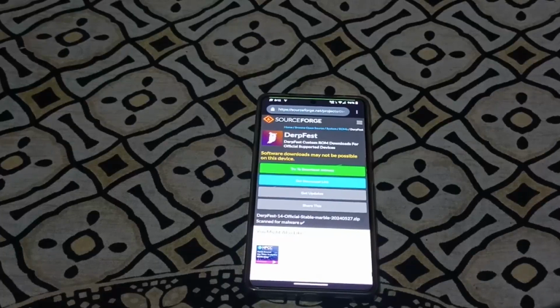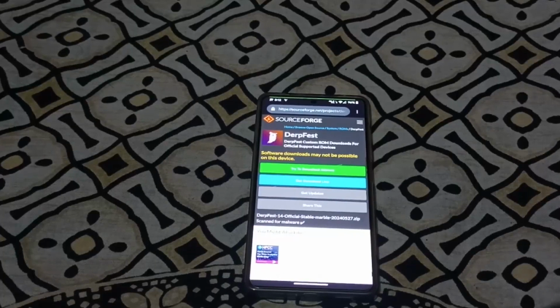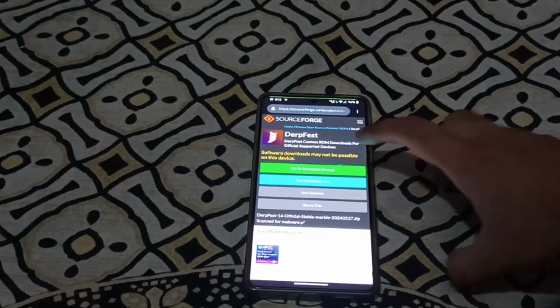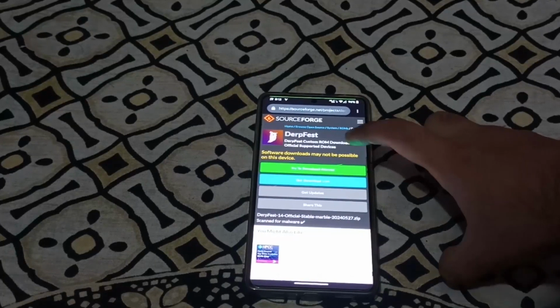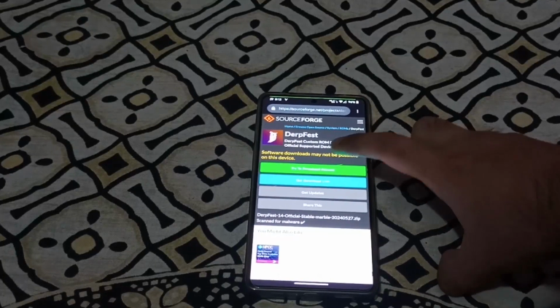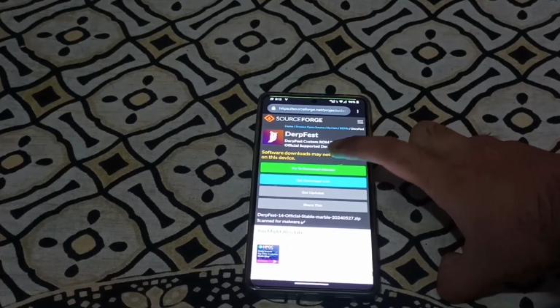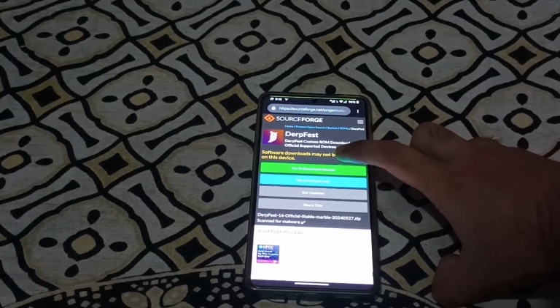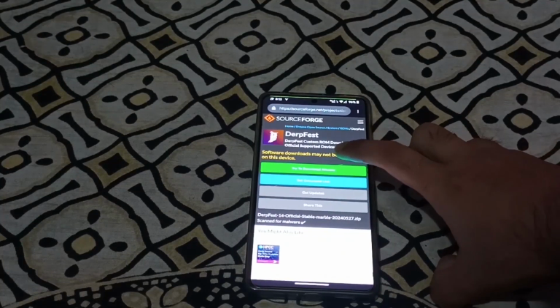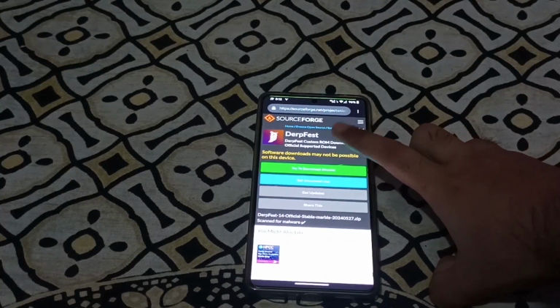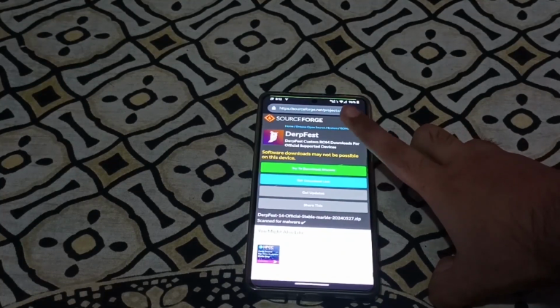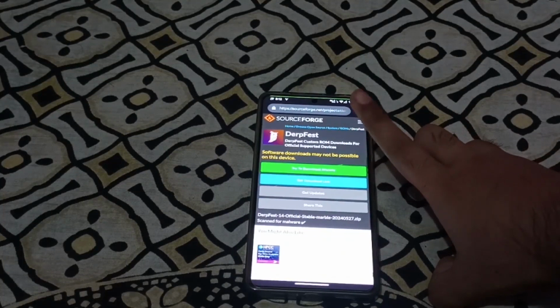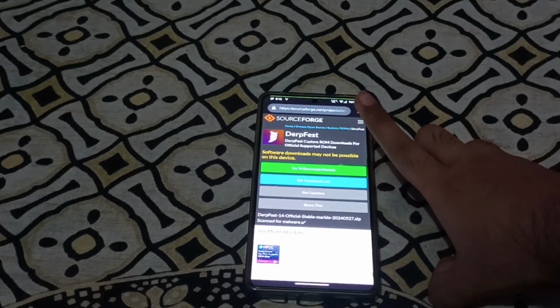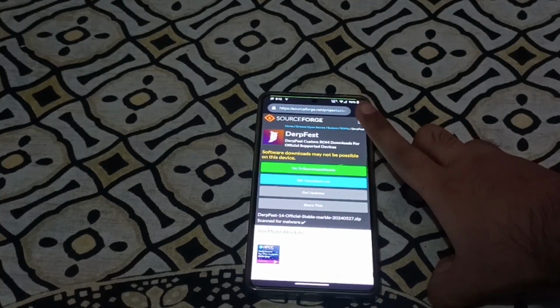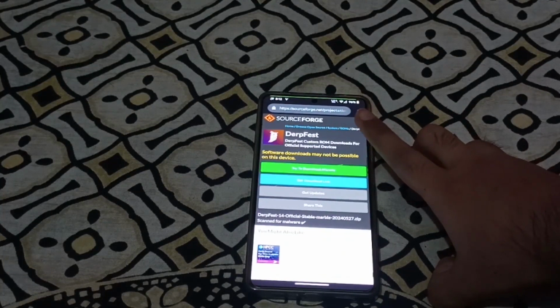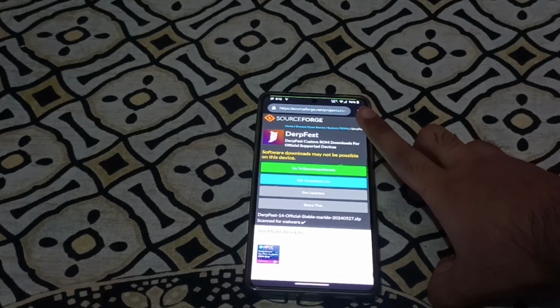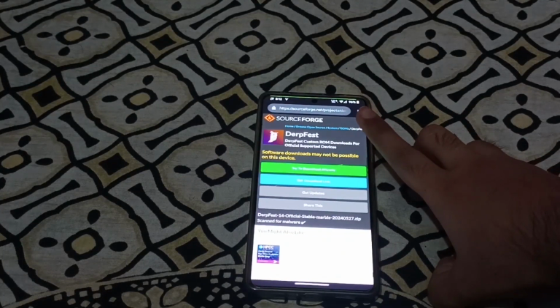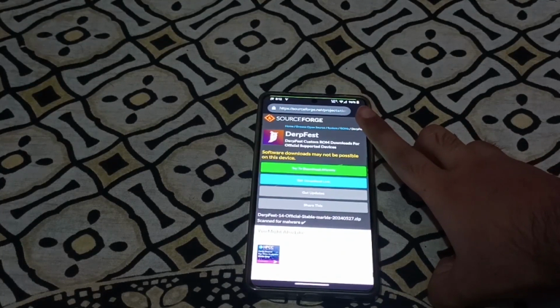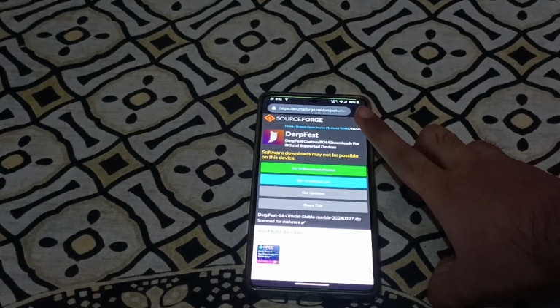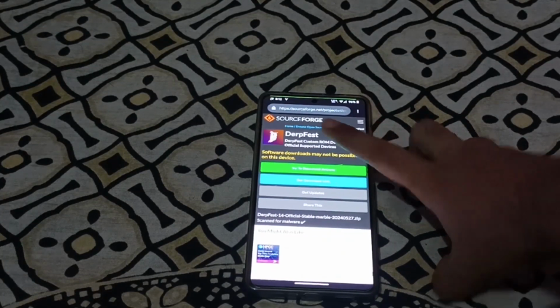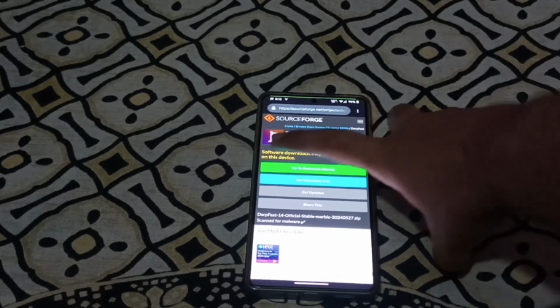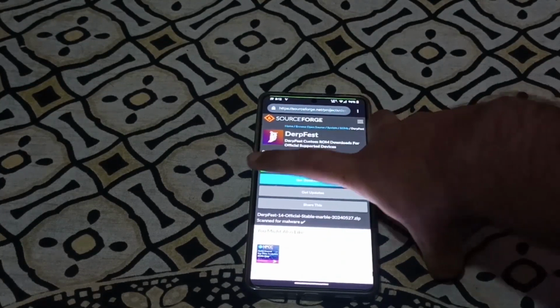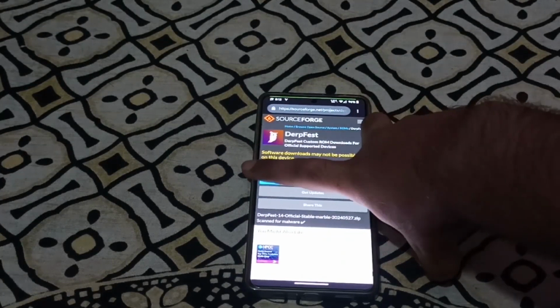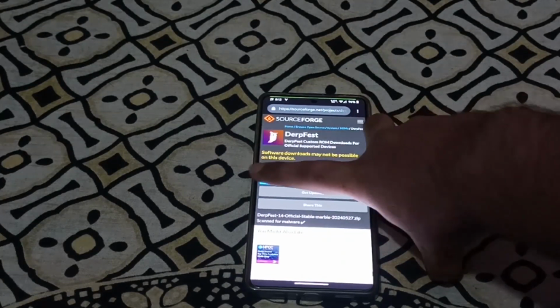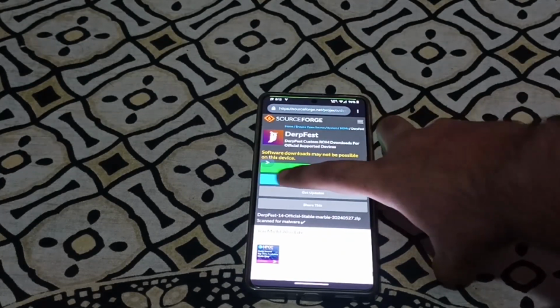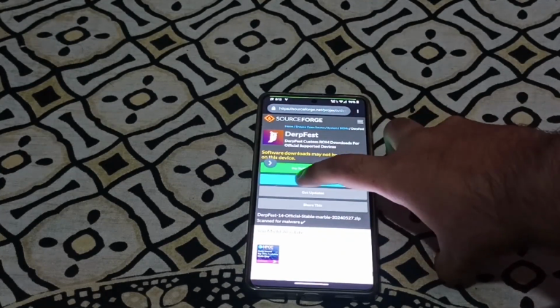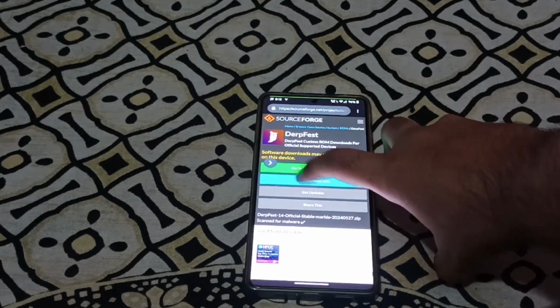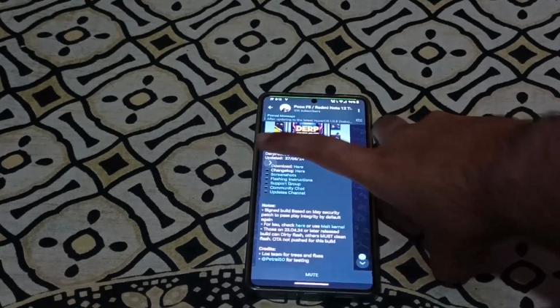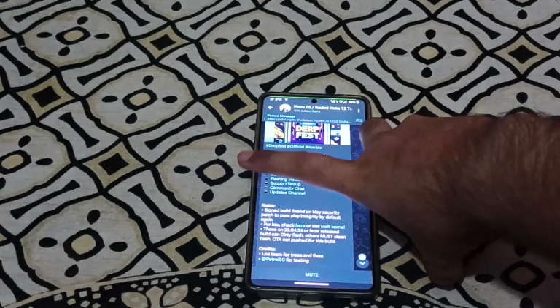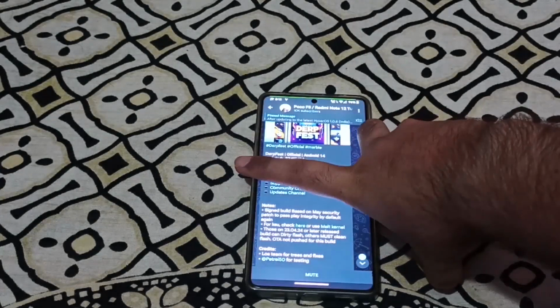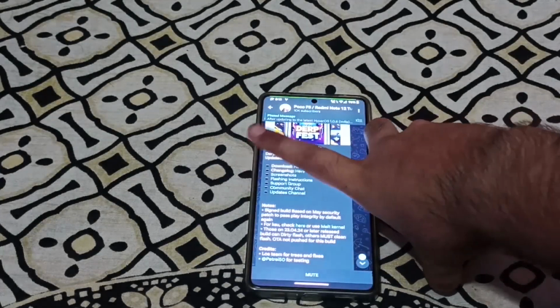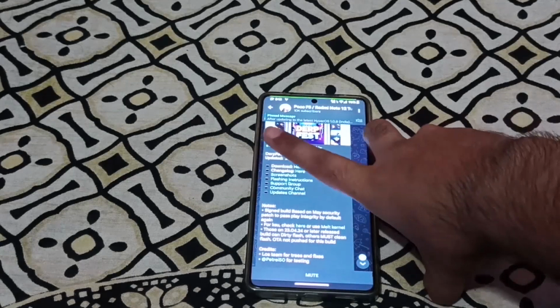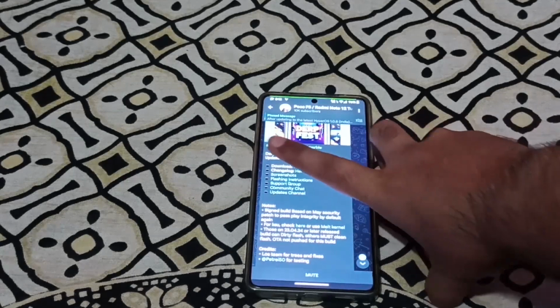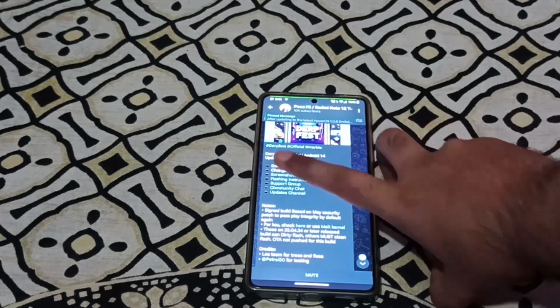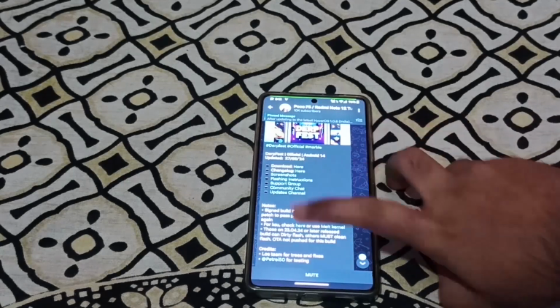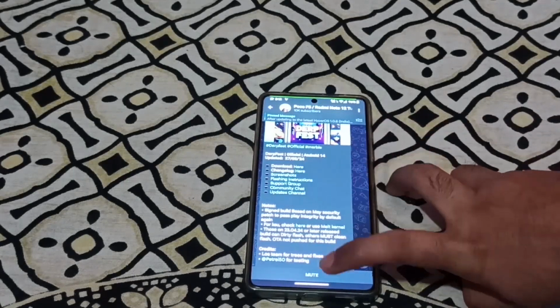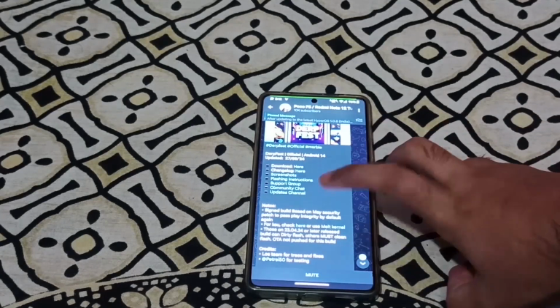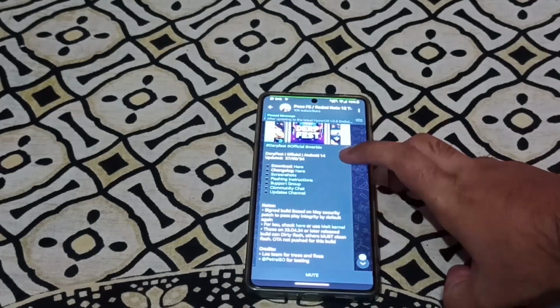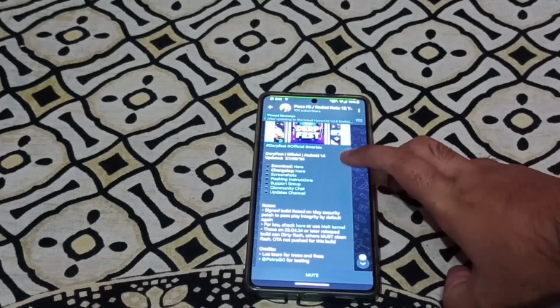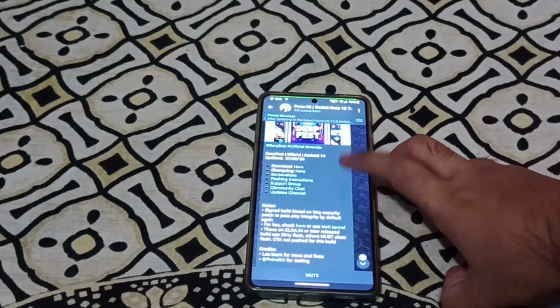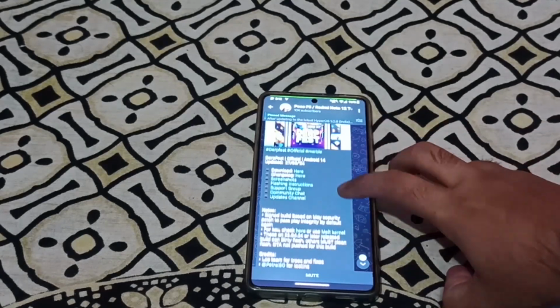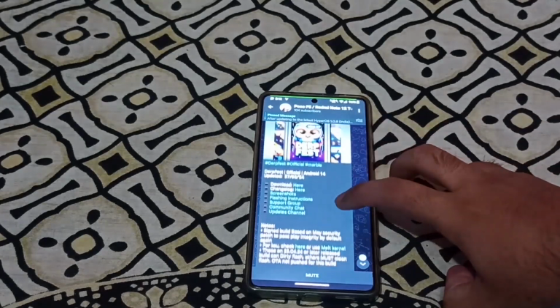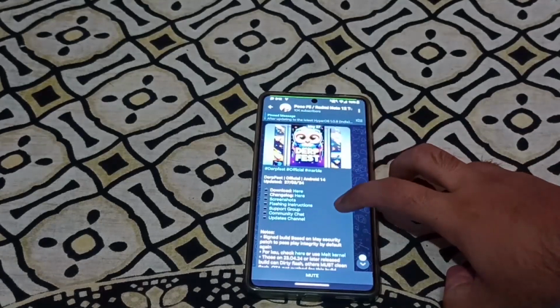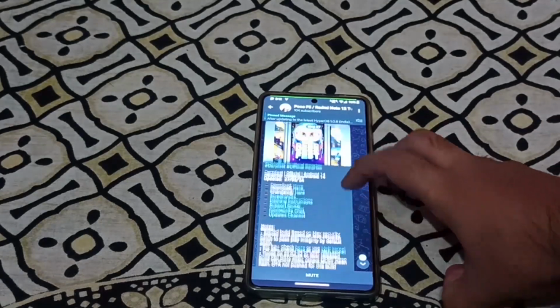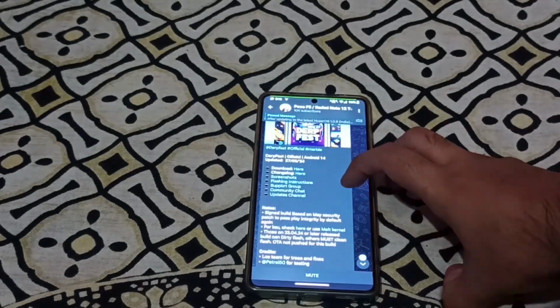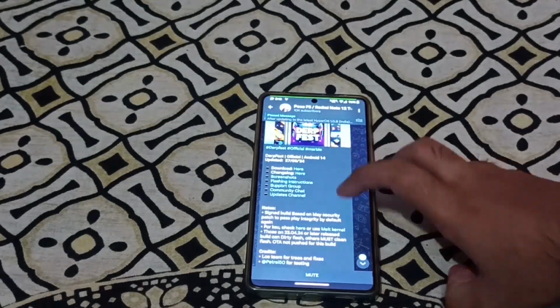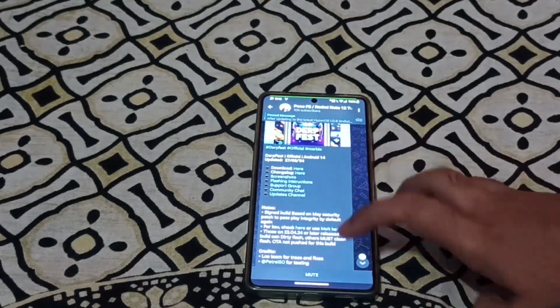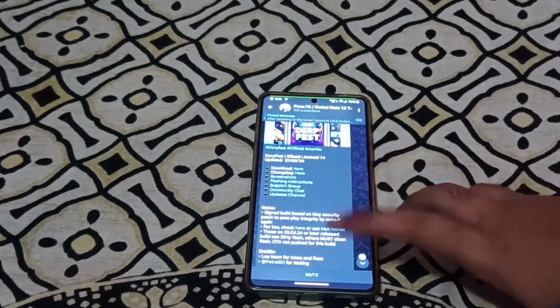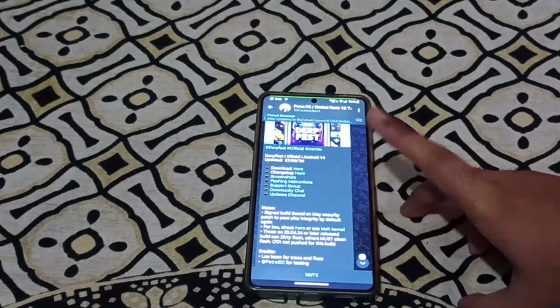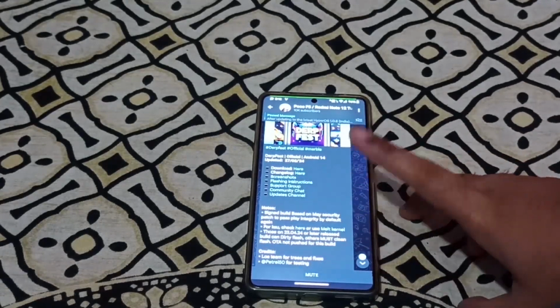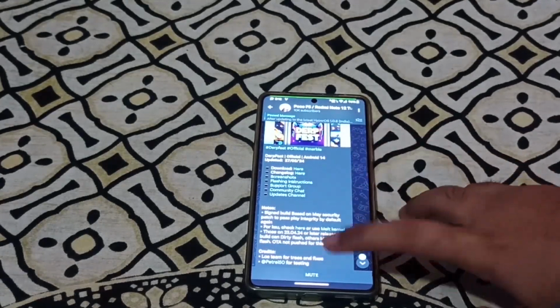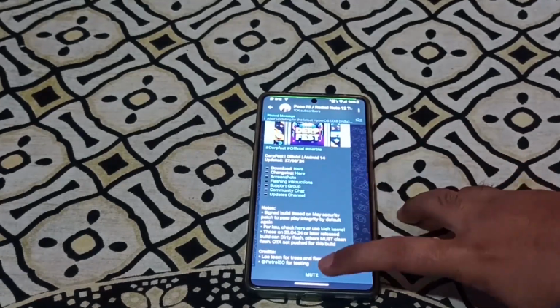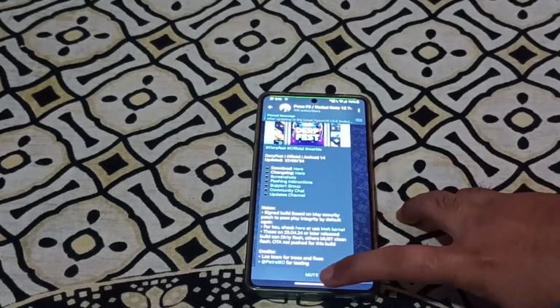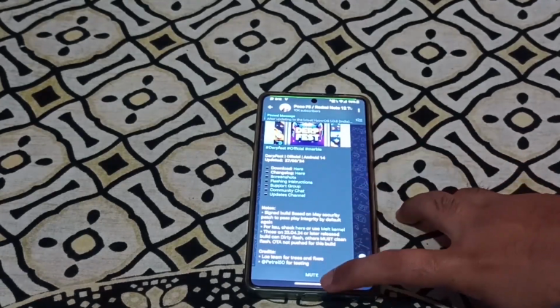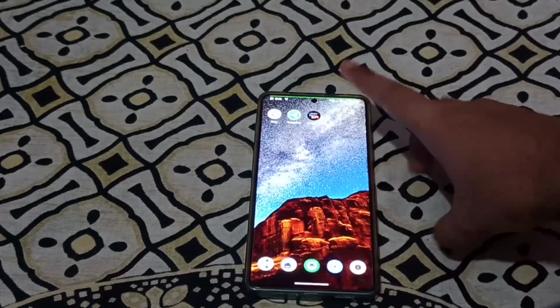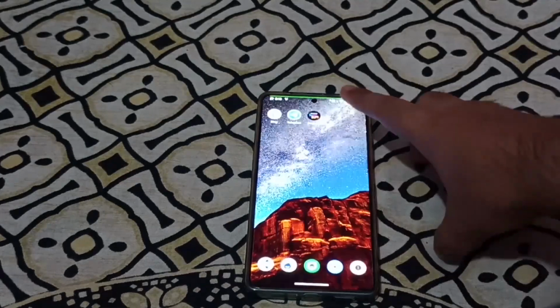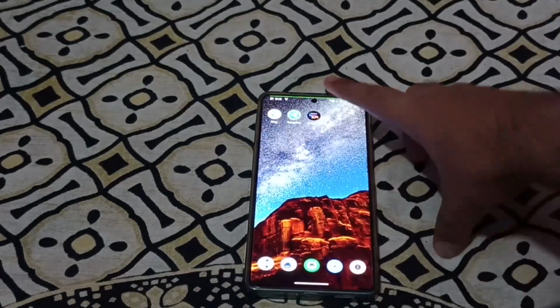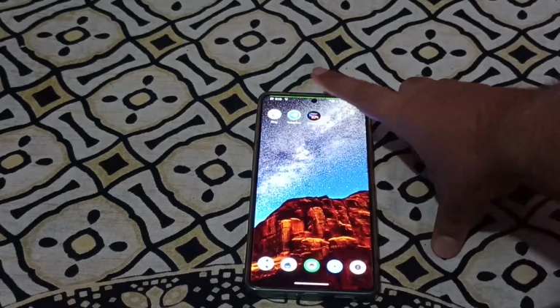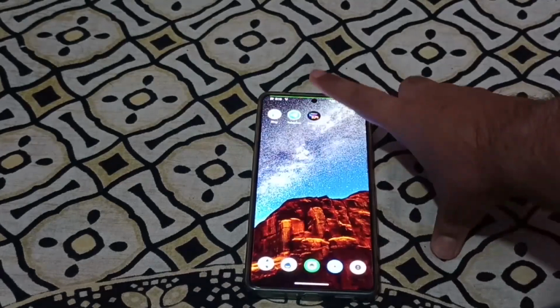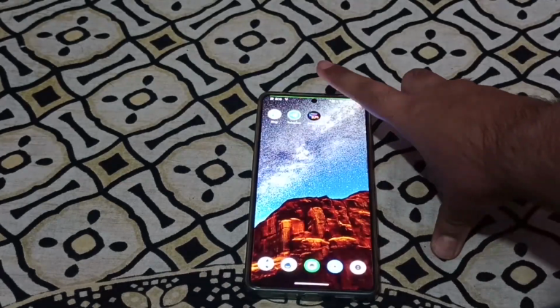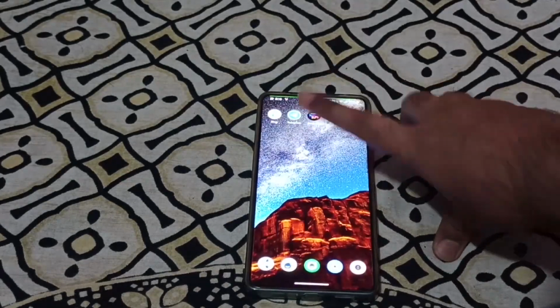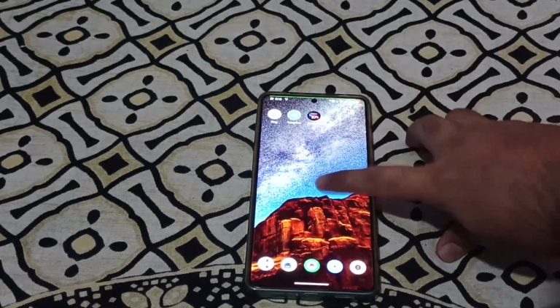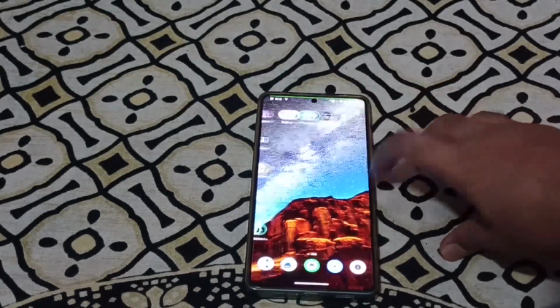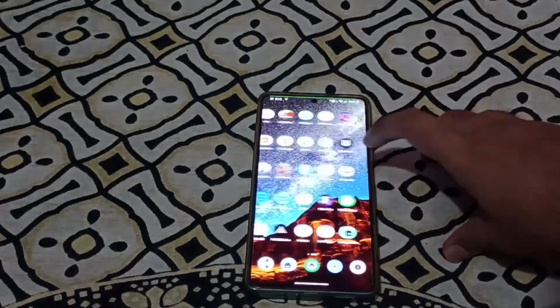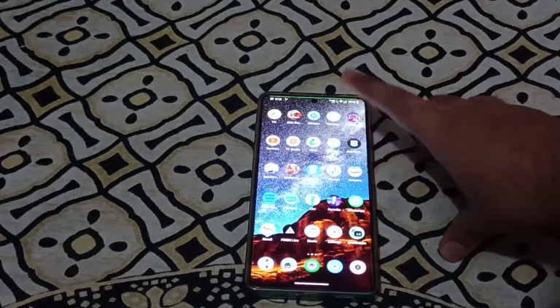Then download anyway. I am not going to download it because I already have the ROM package — I have the first one. So in the download process, I have told you. Let's move on to the flashing process.